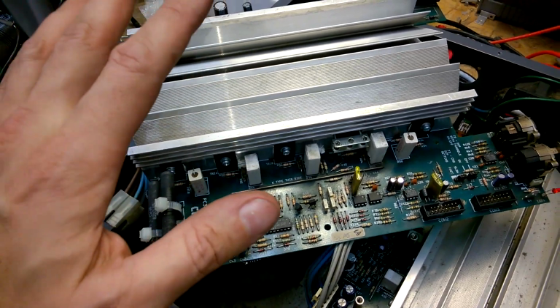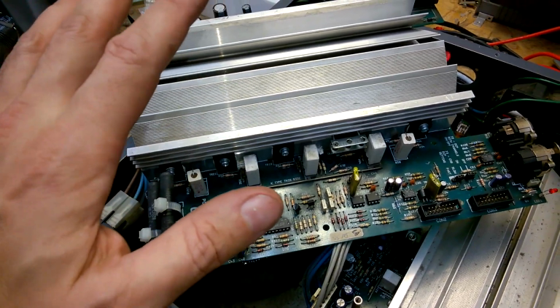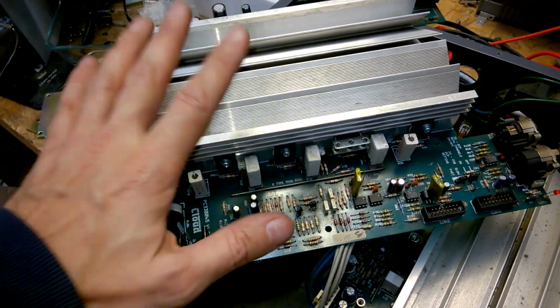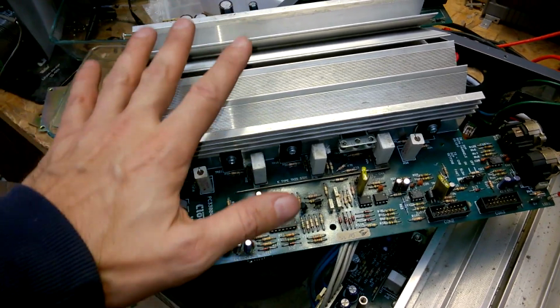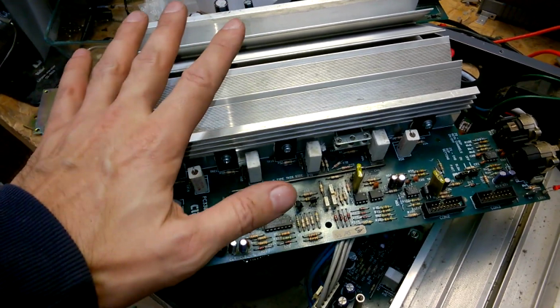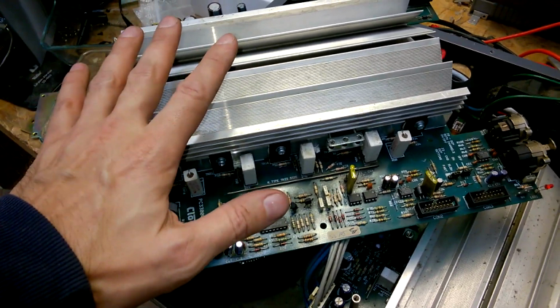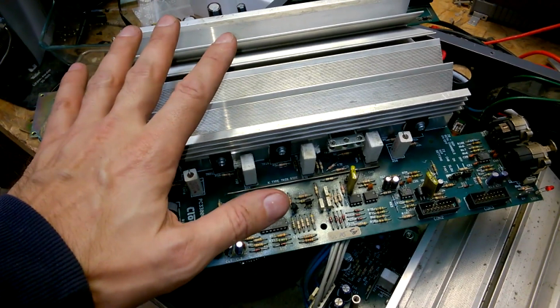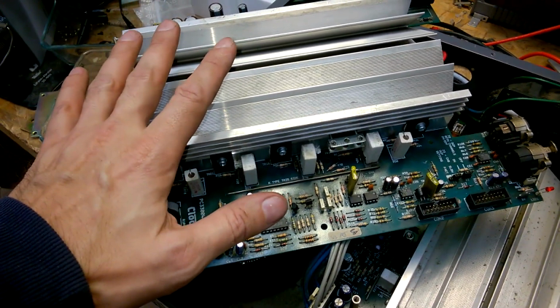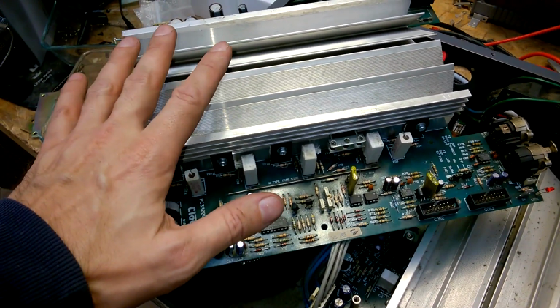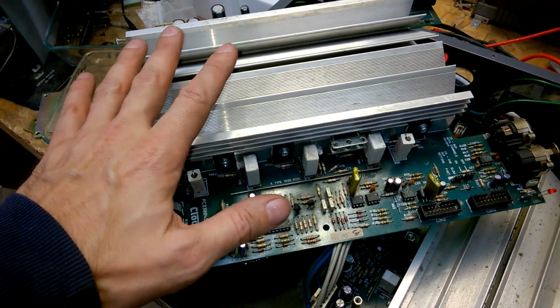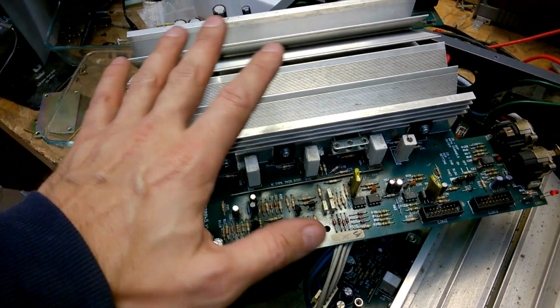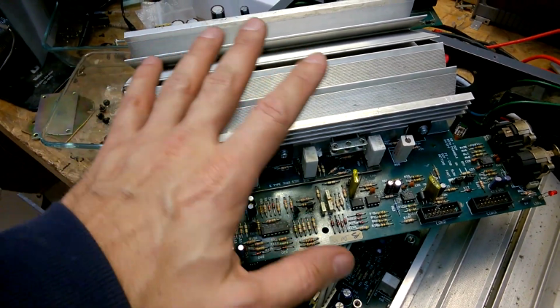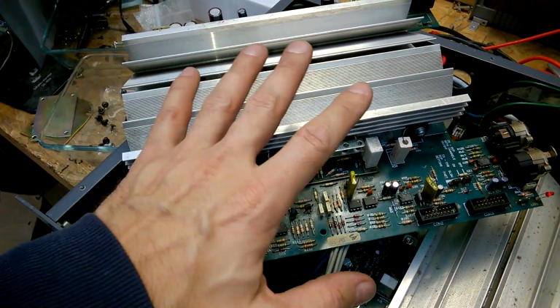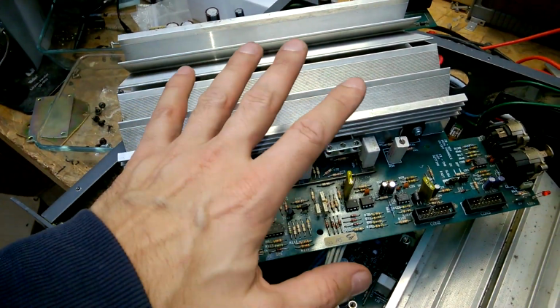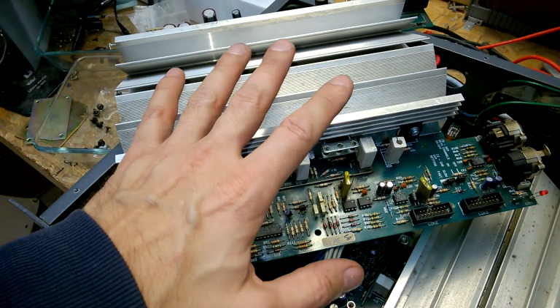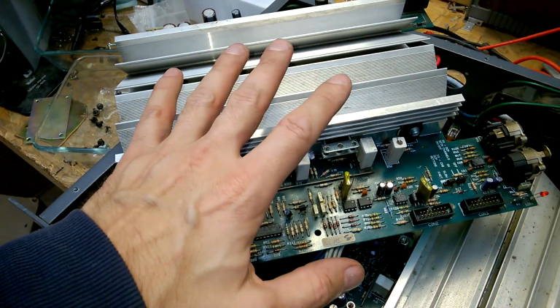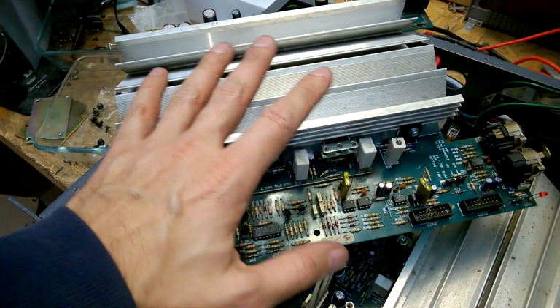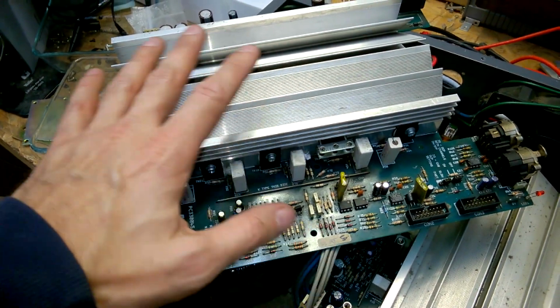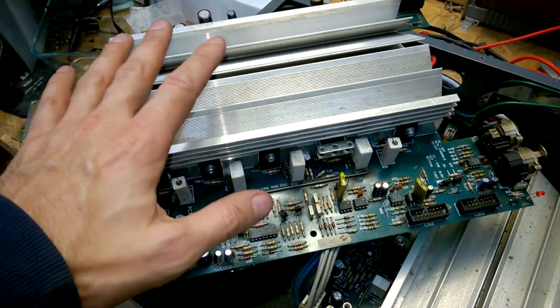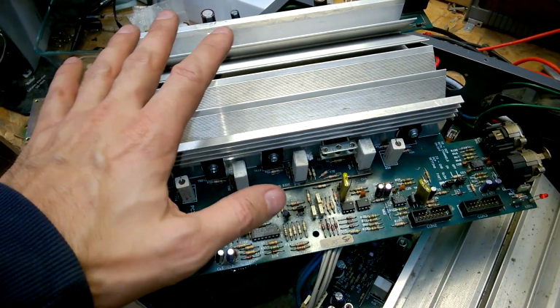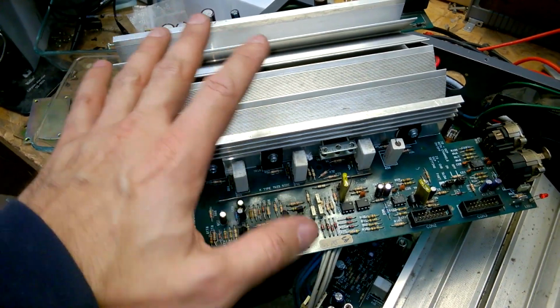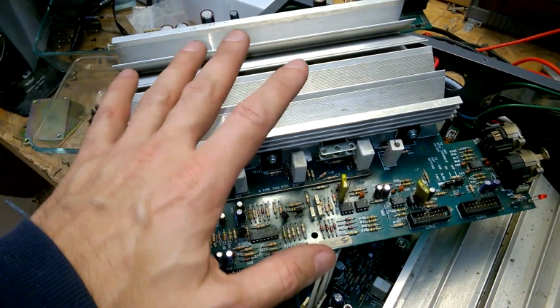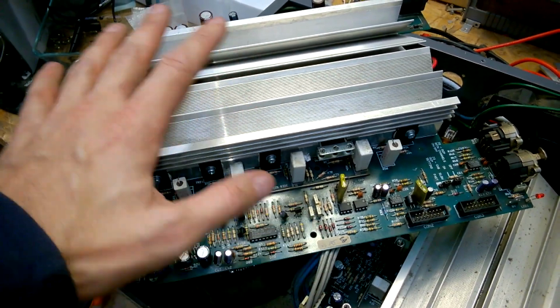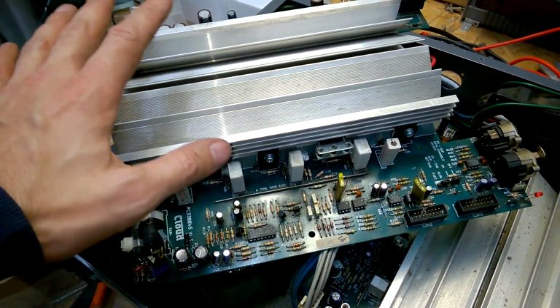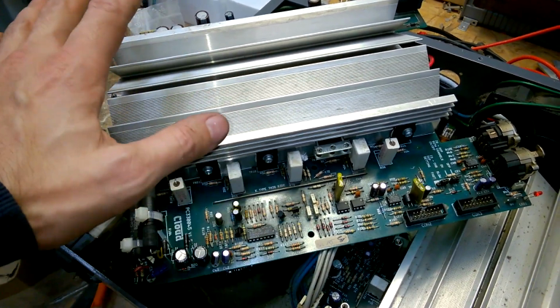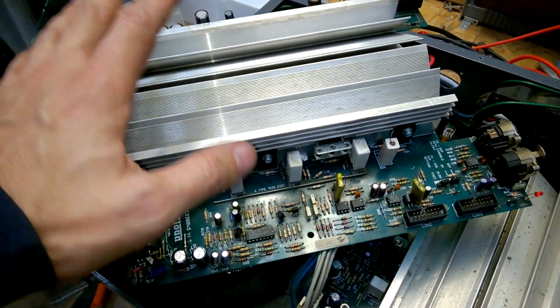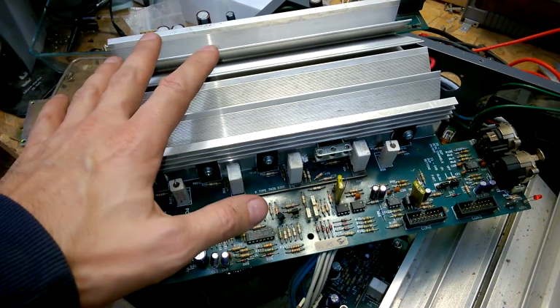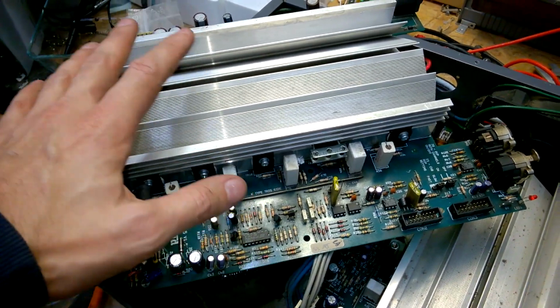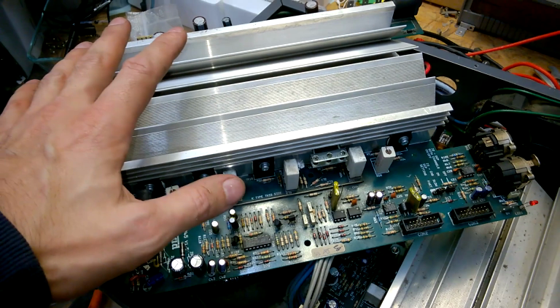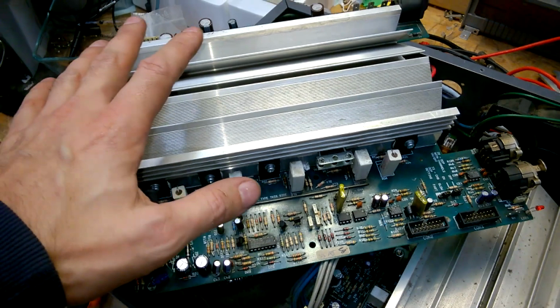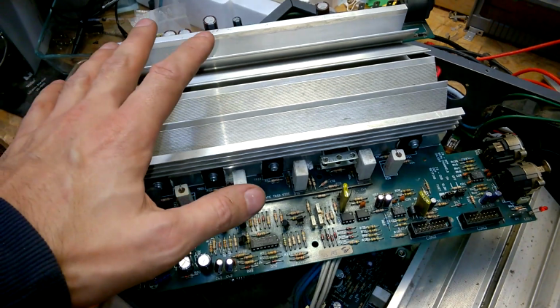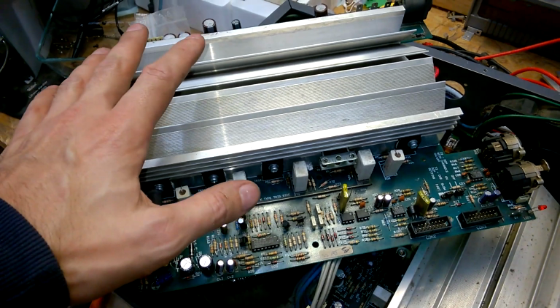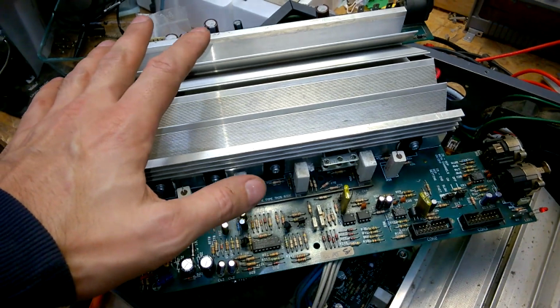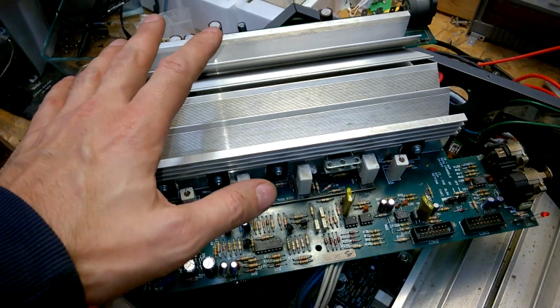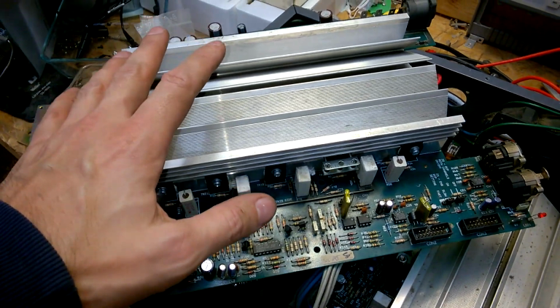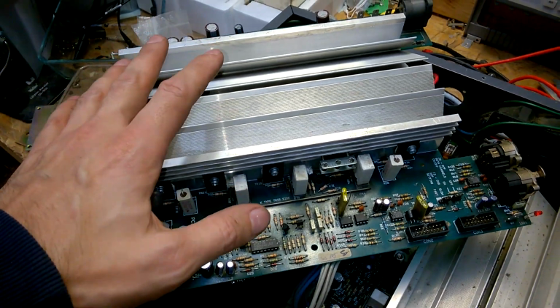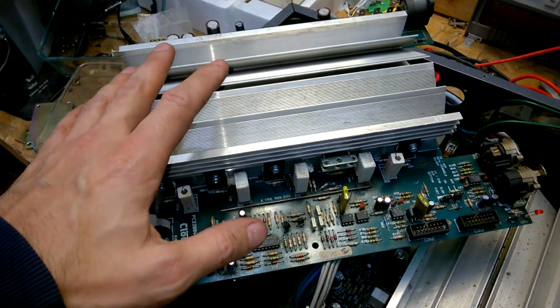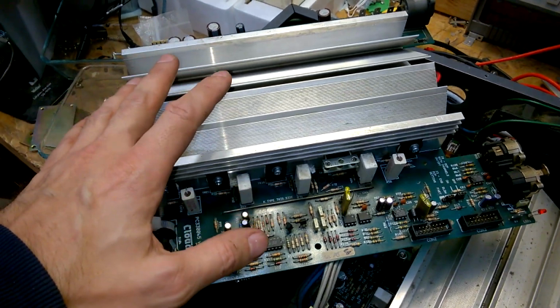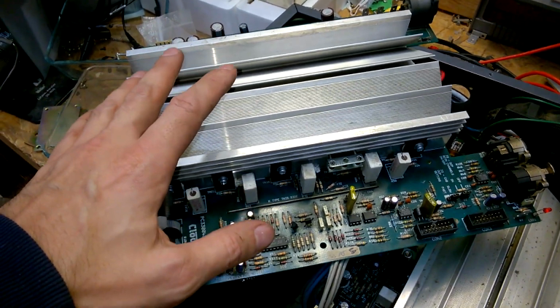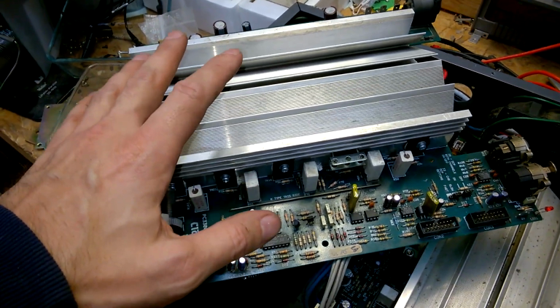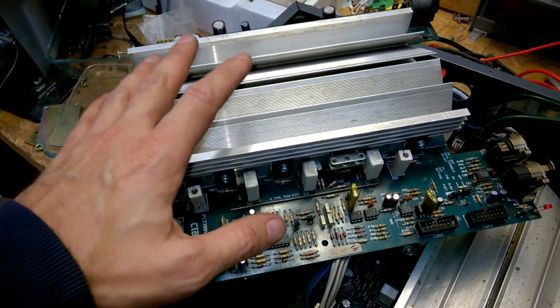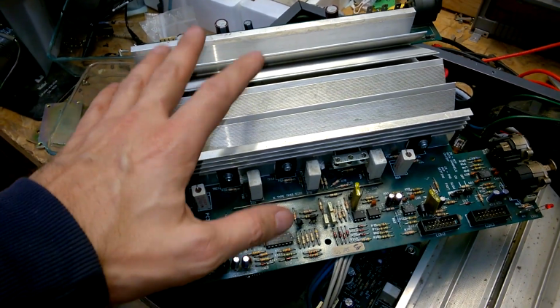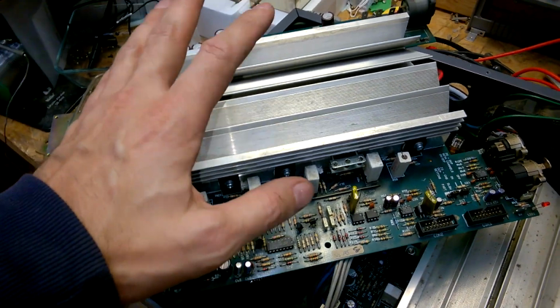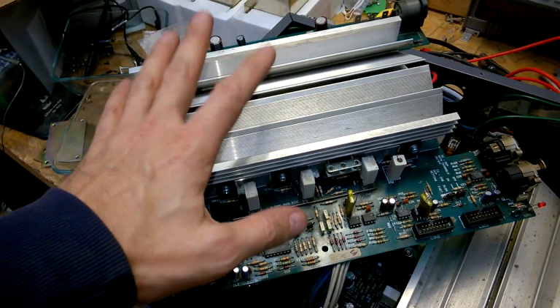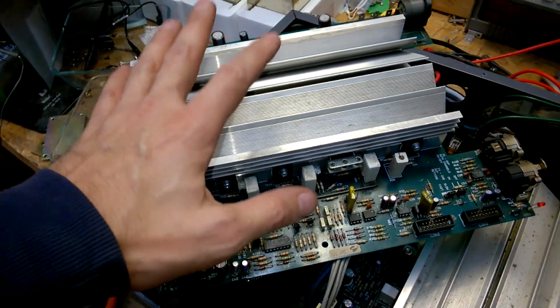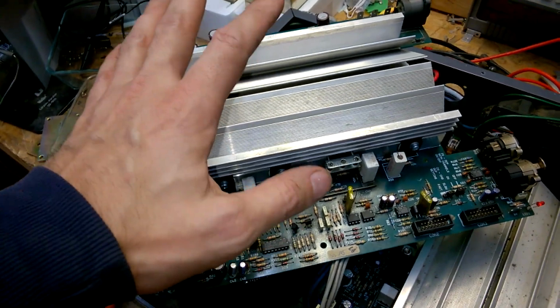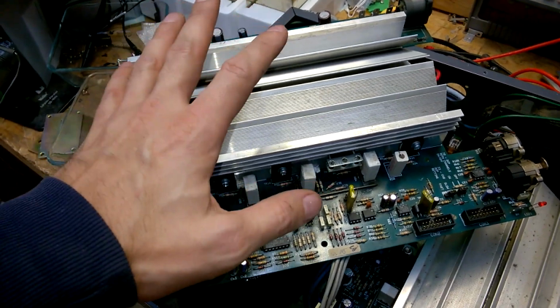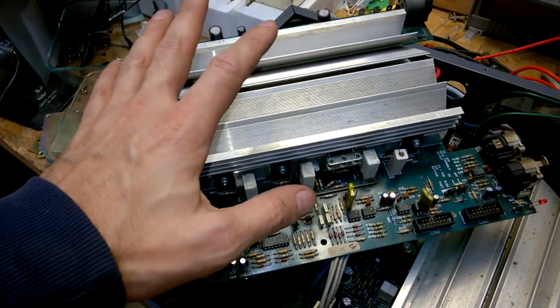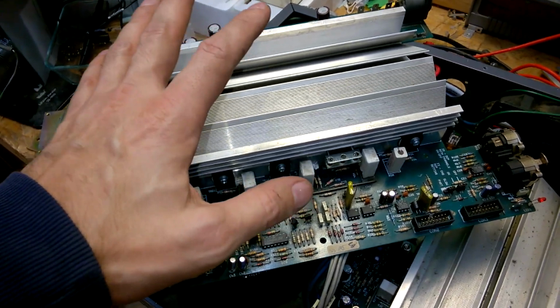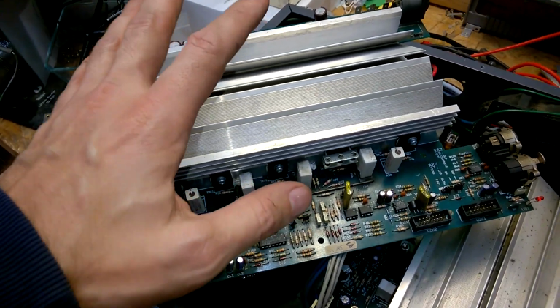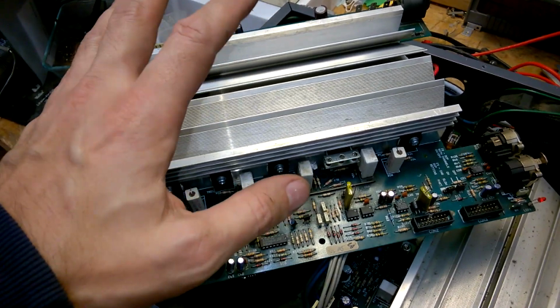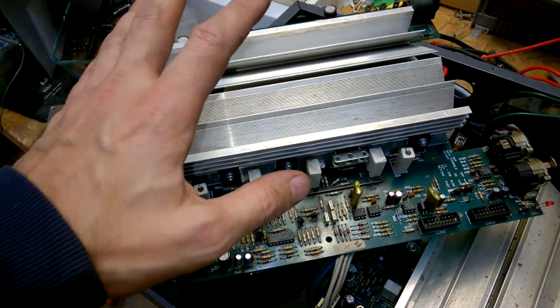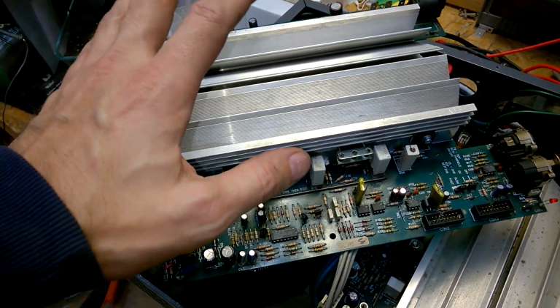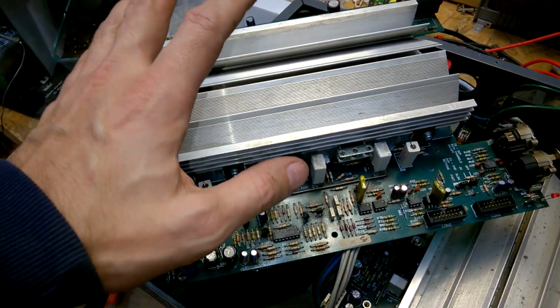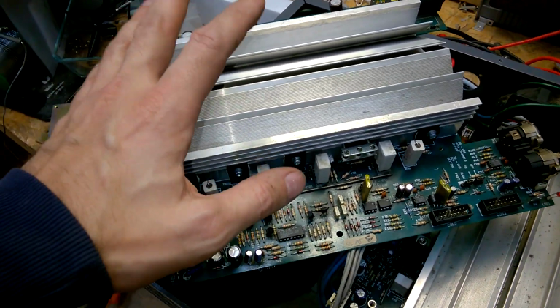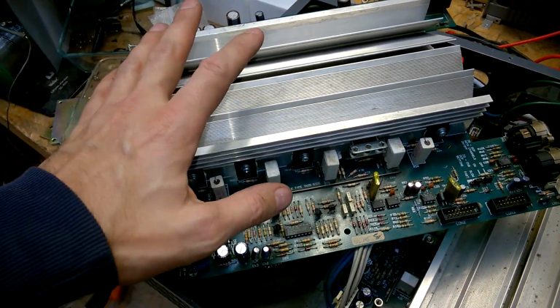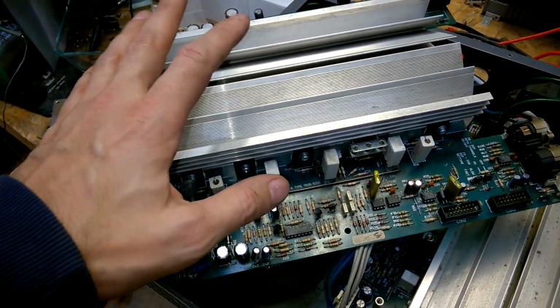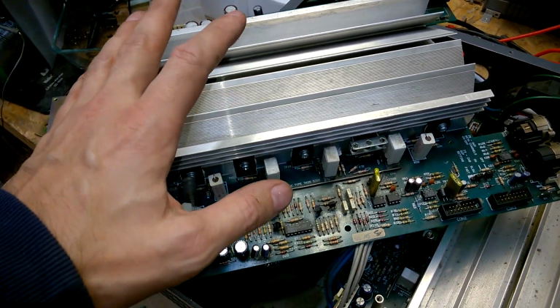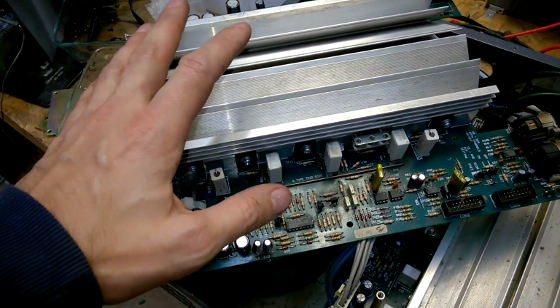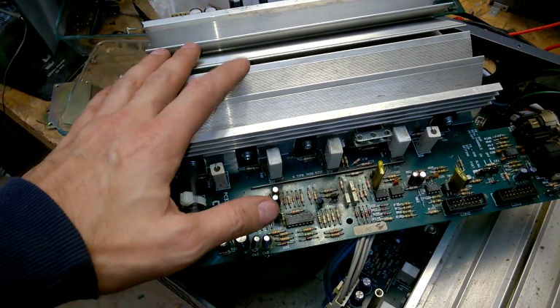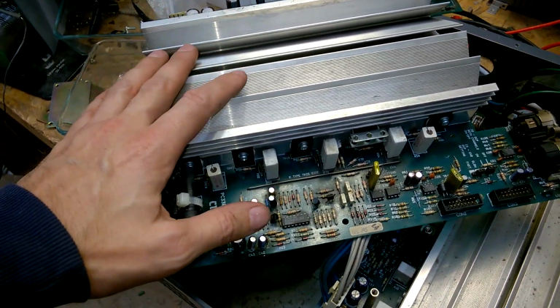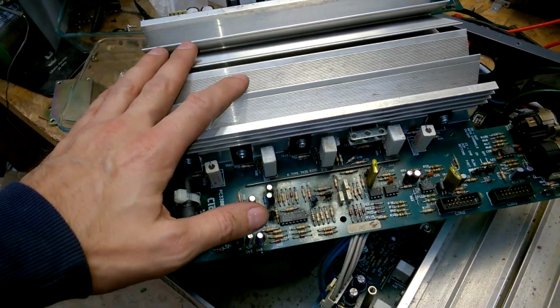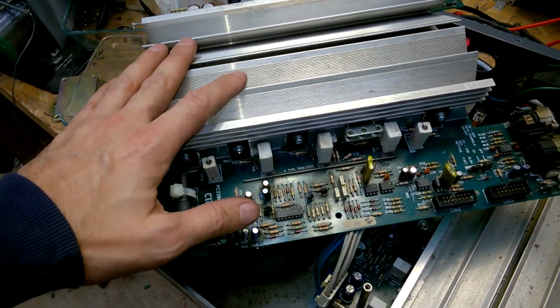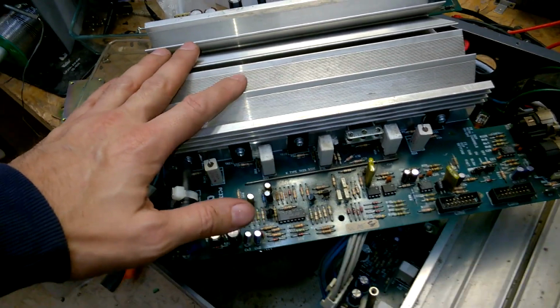Maybe this will go up in flames when I reinstall it. We will see this in a minute or so.